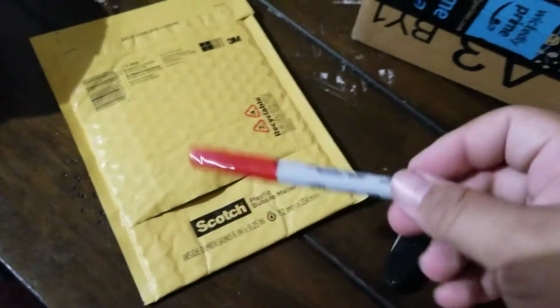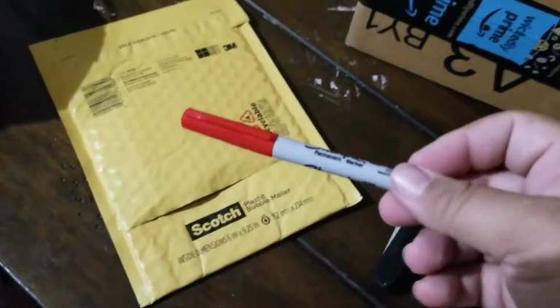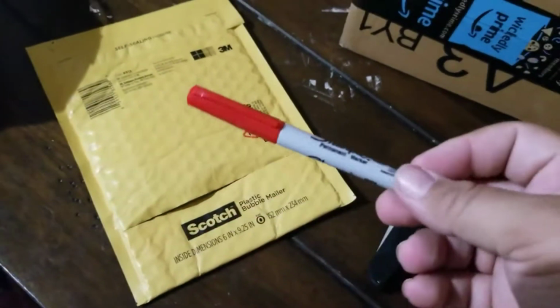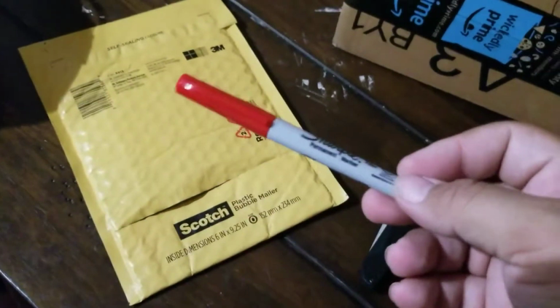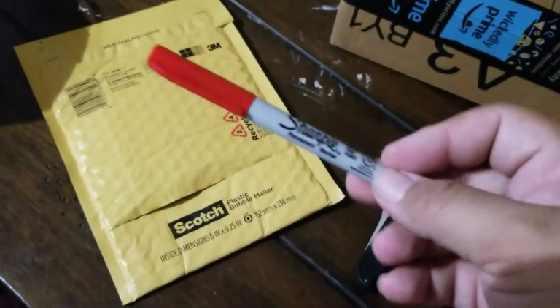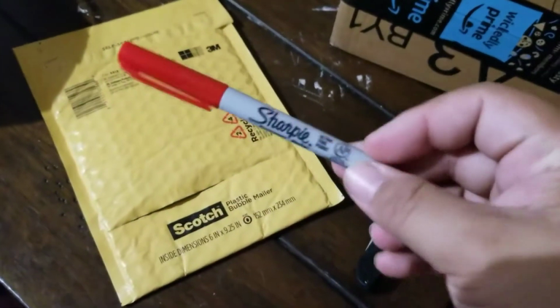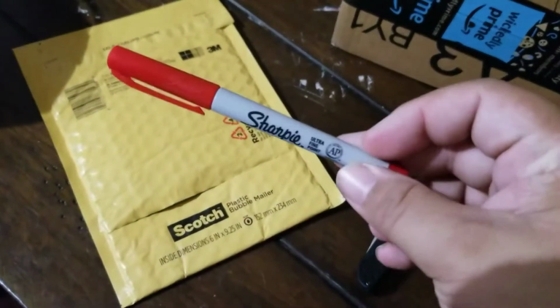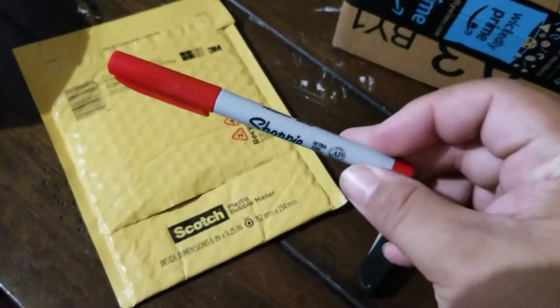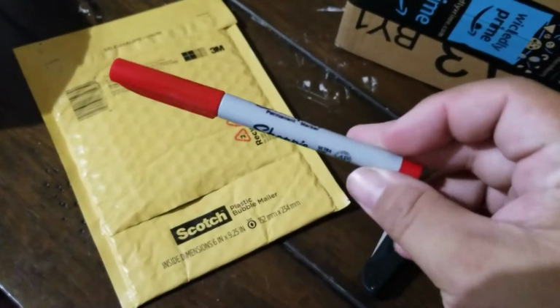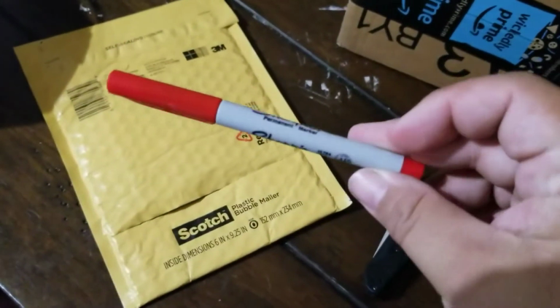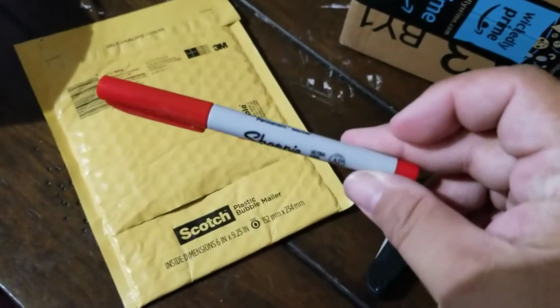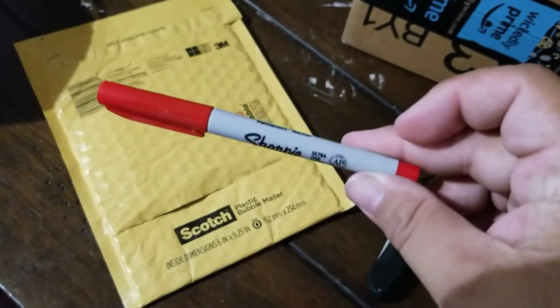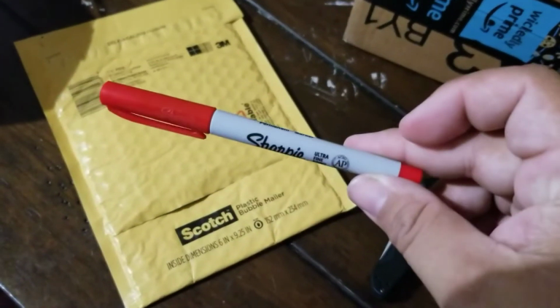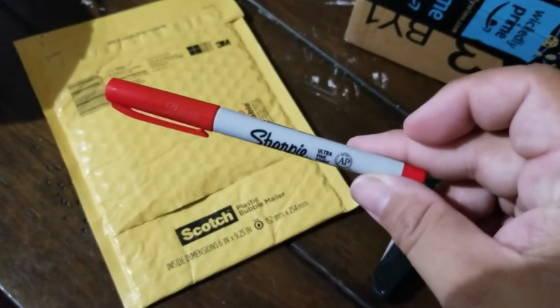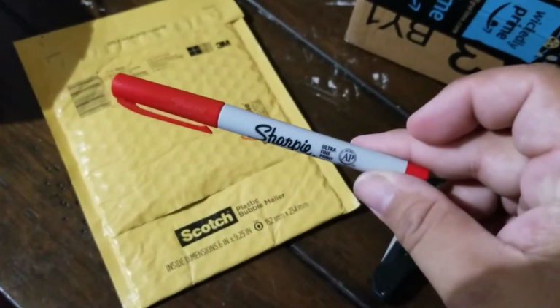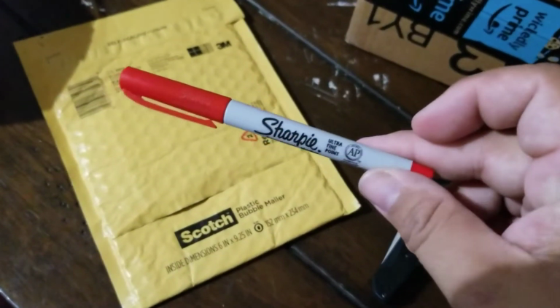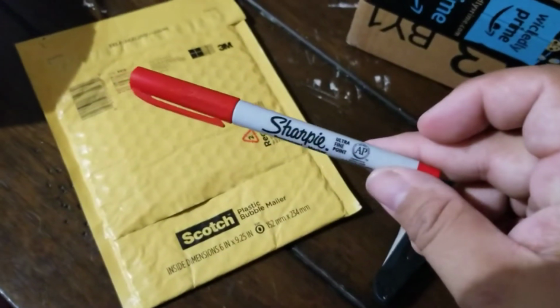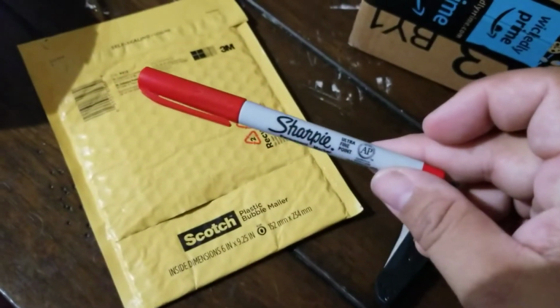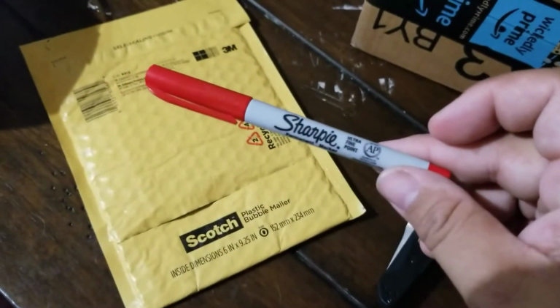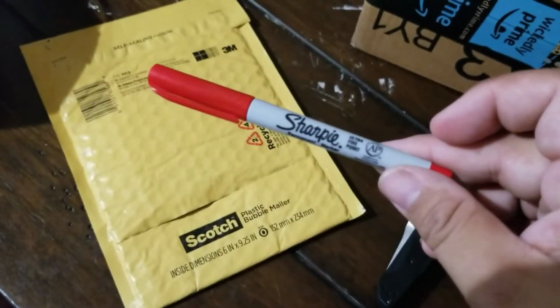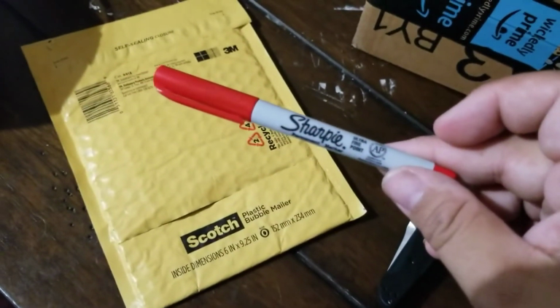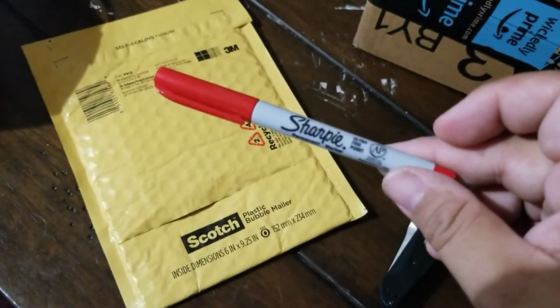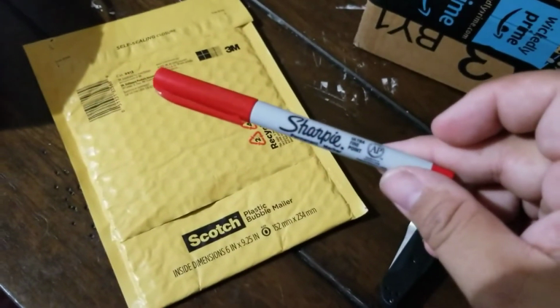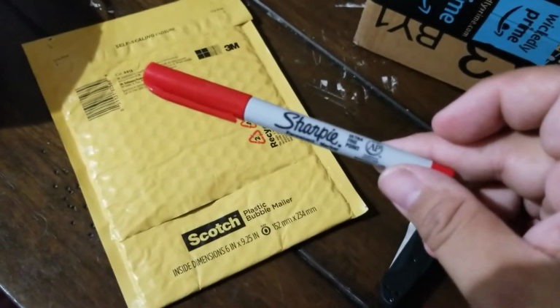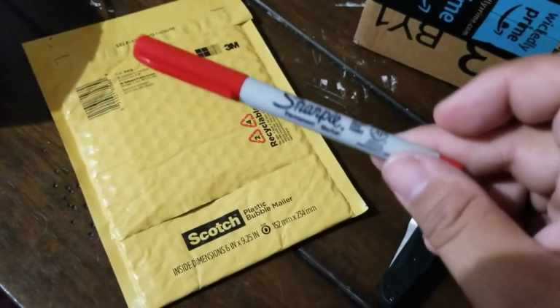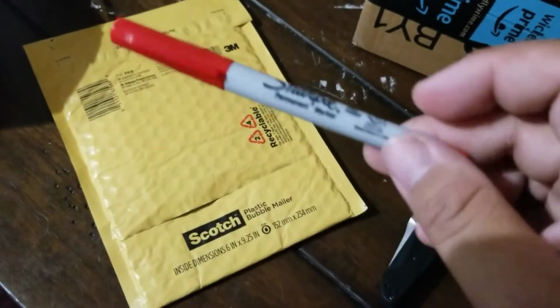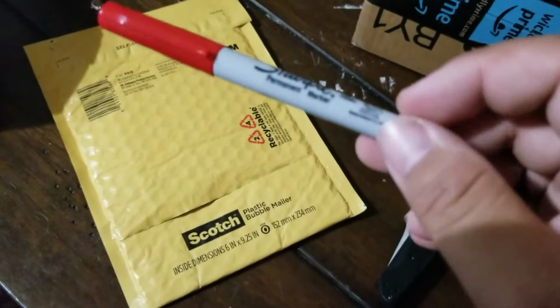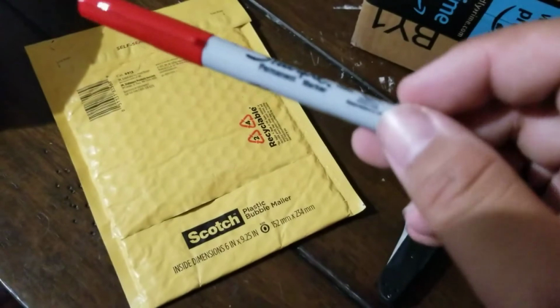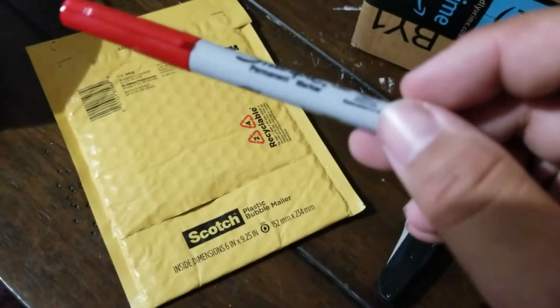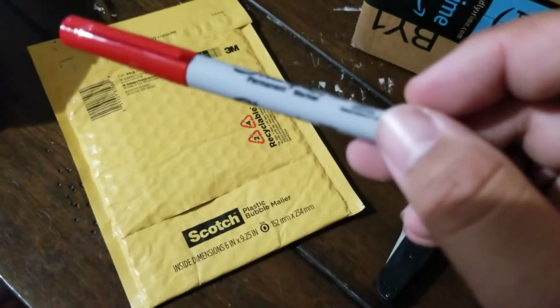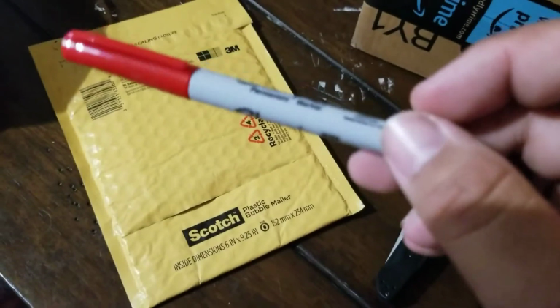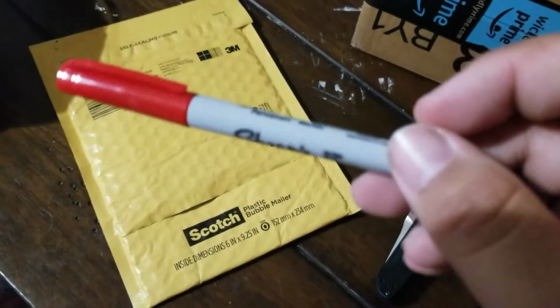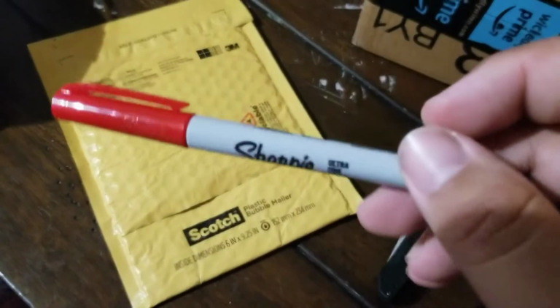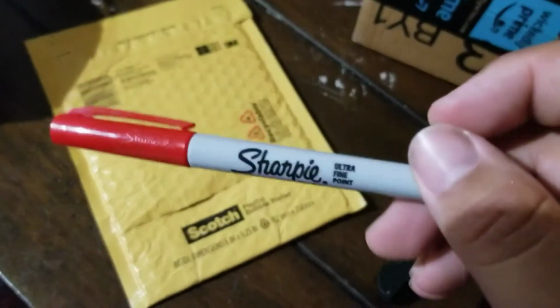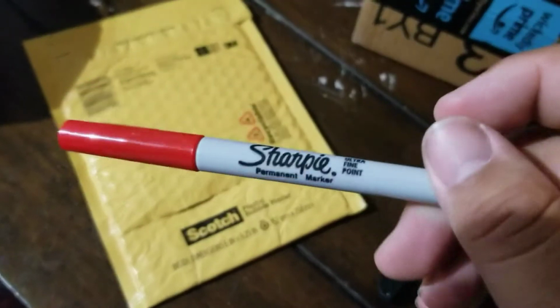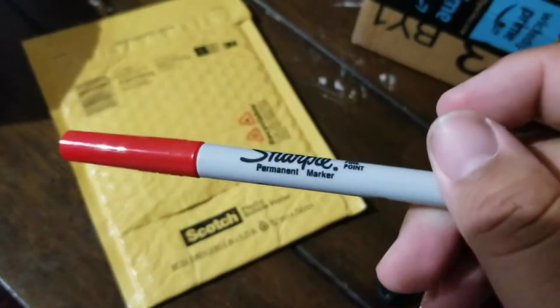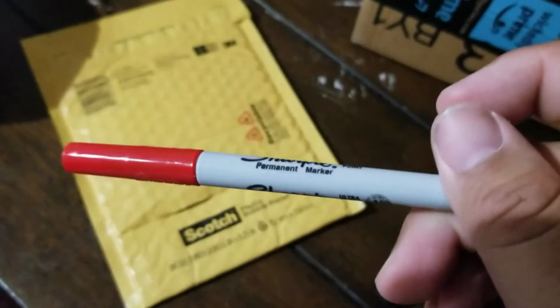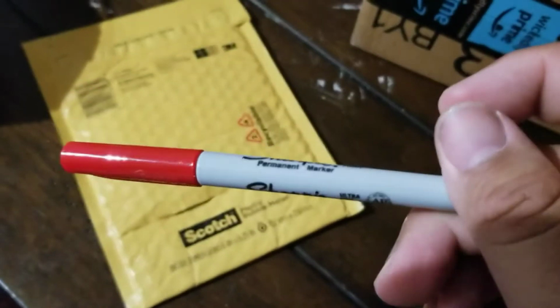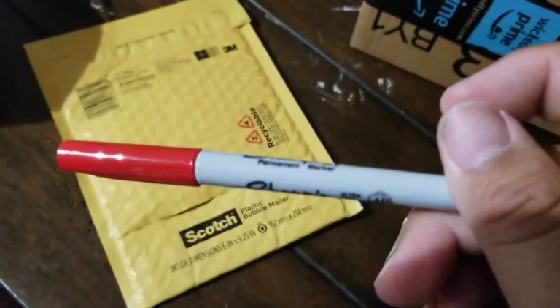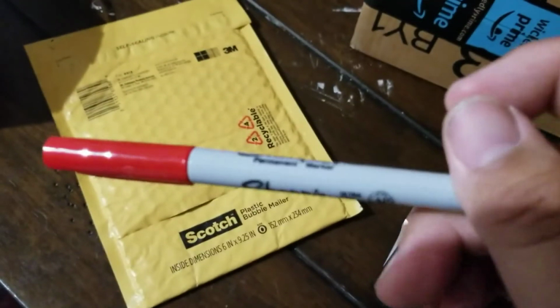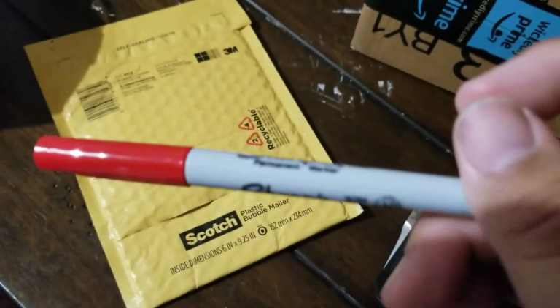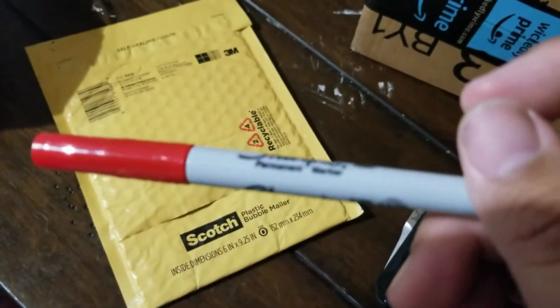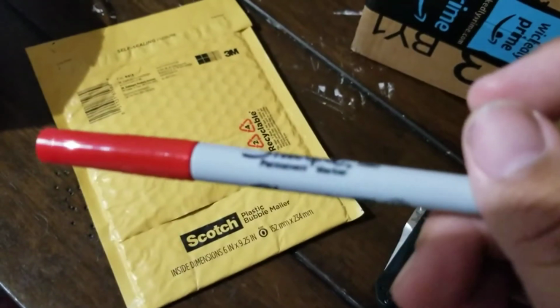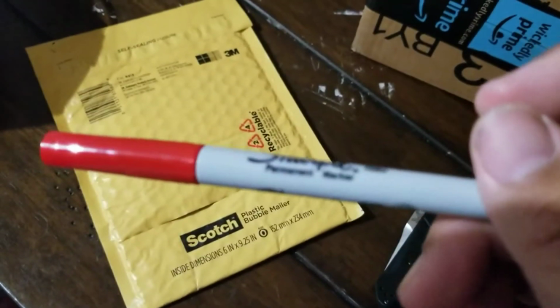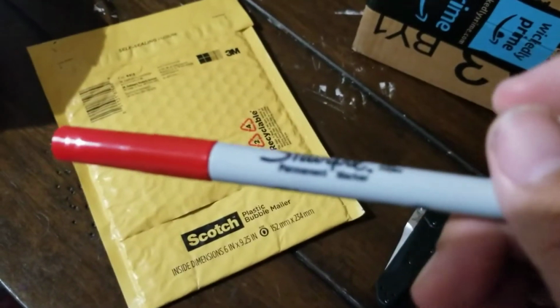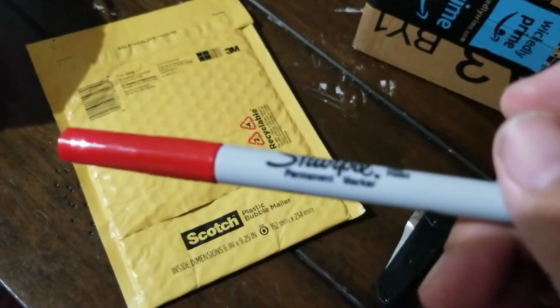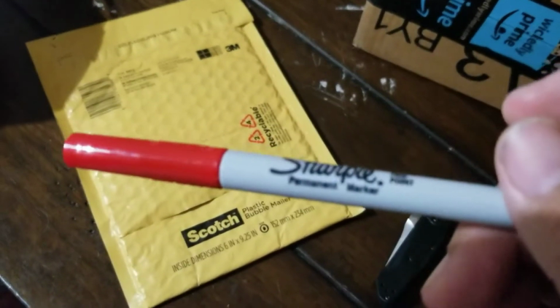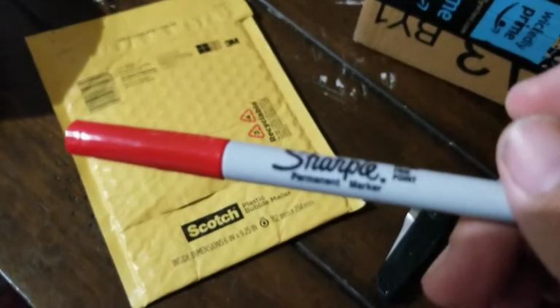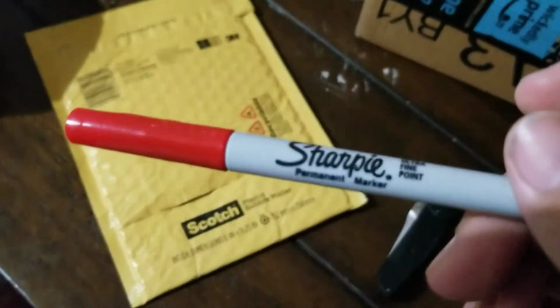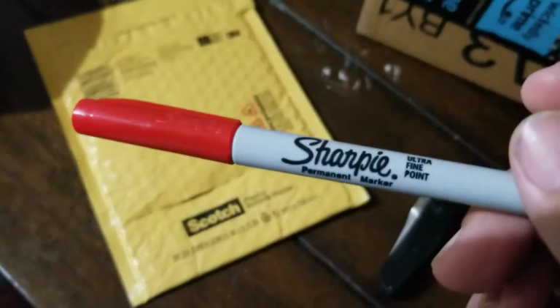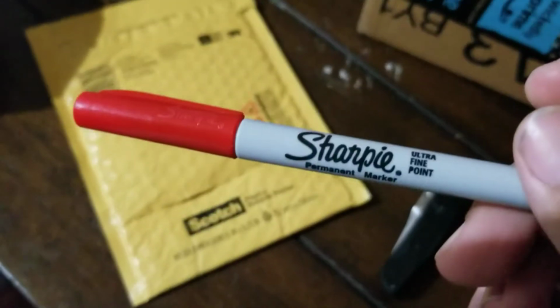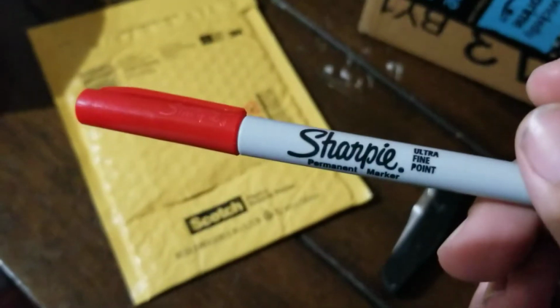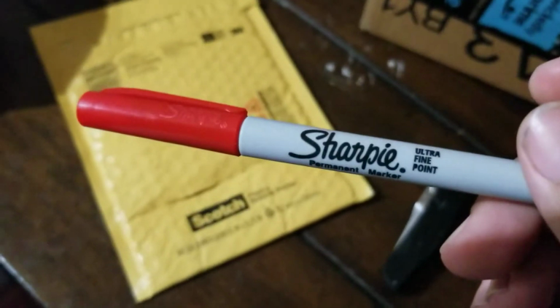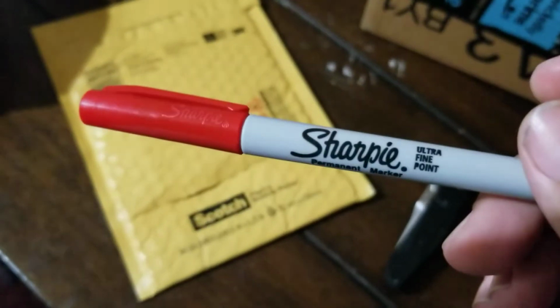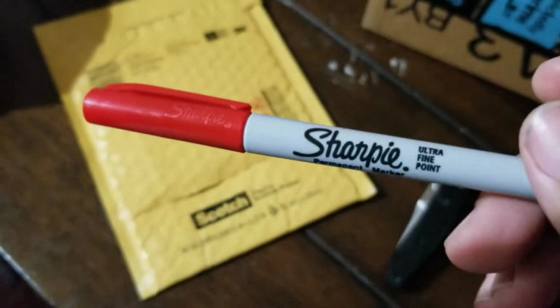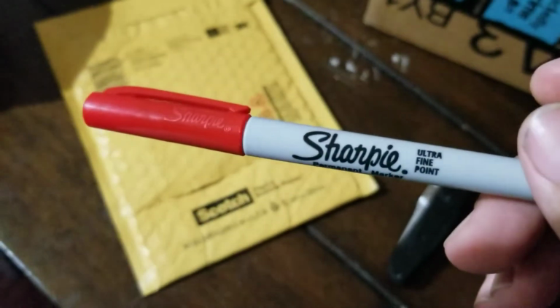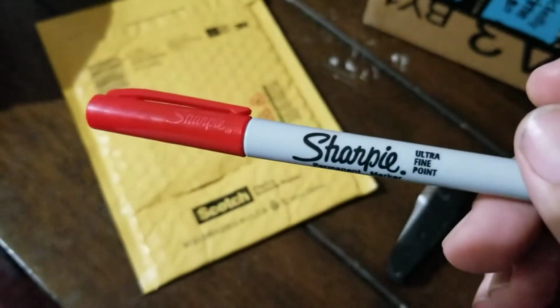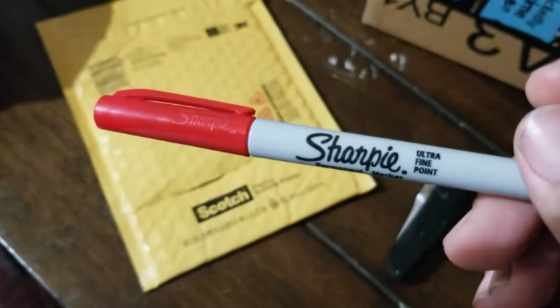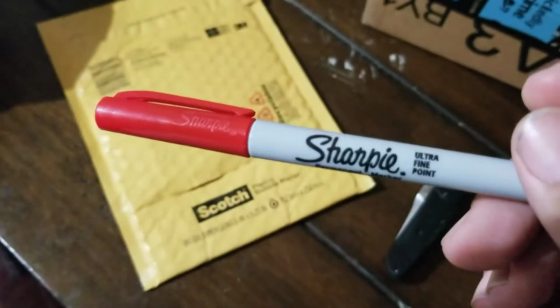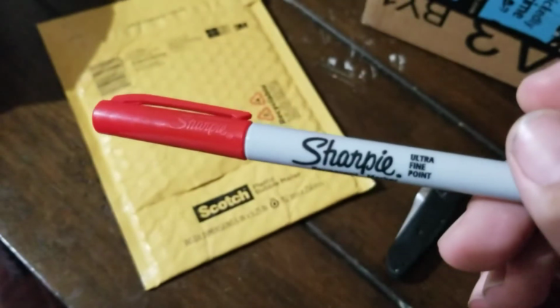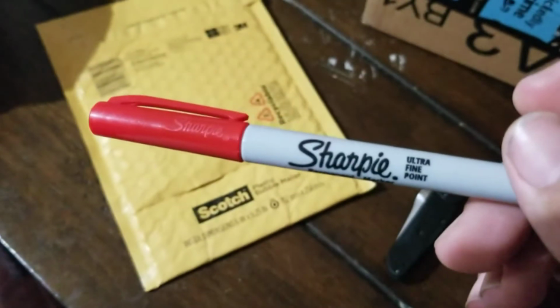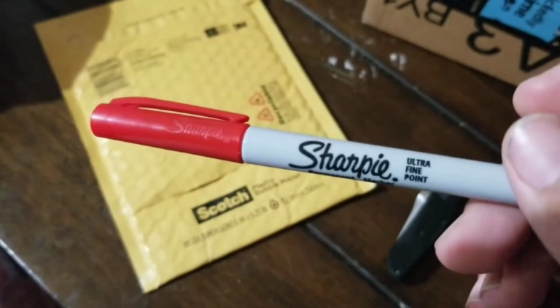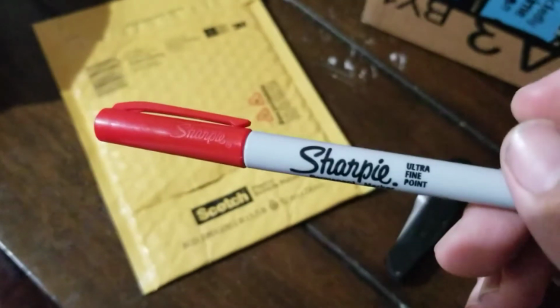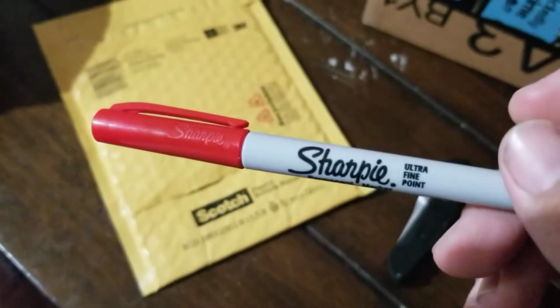Look at that. Just a Sharpie — a regular Sharpie. Oh no it isn't. Oh no you're not.